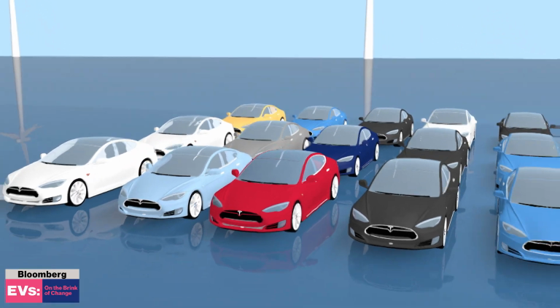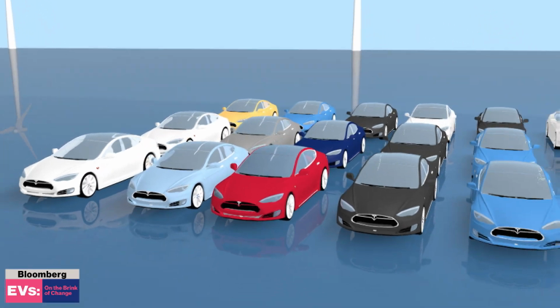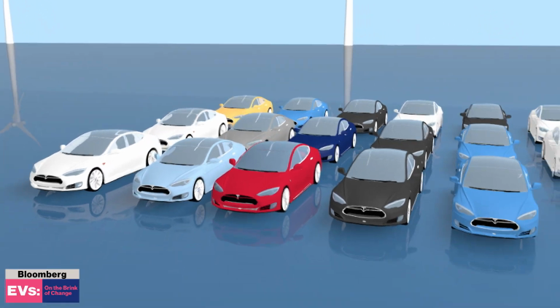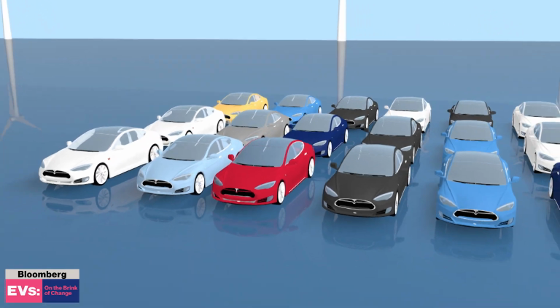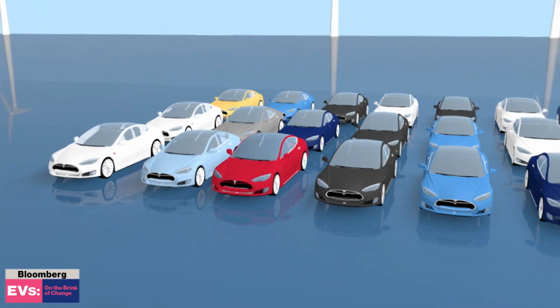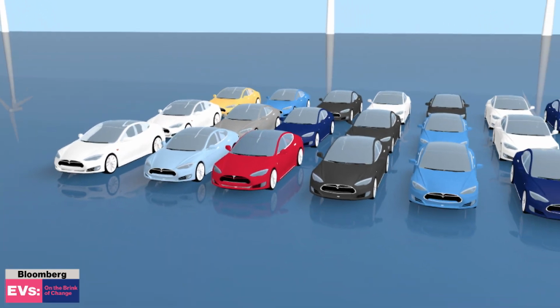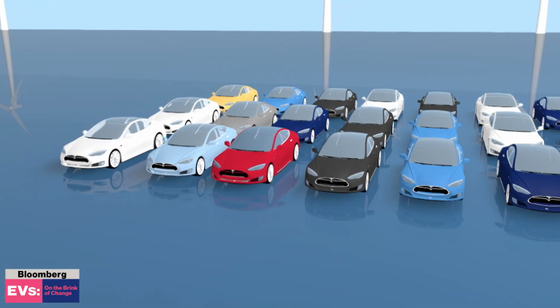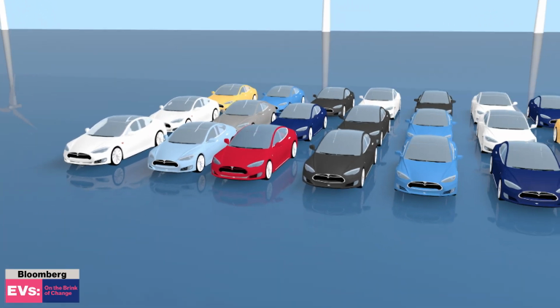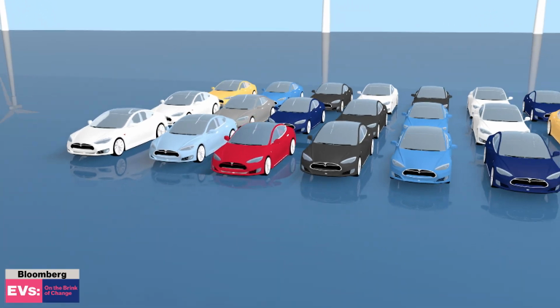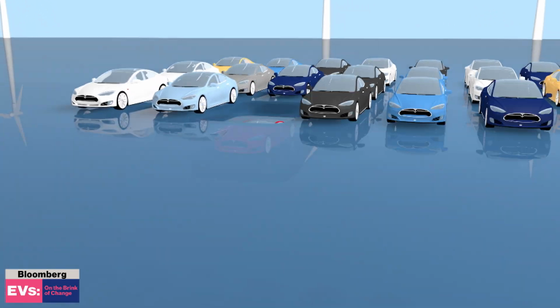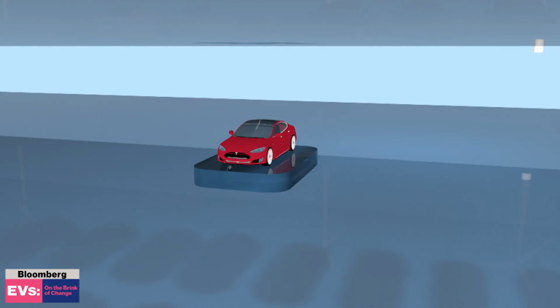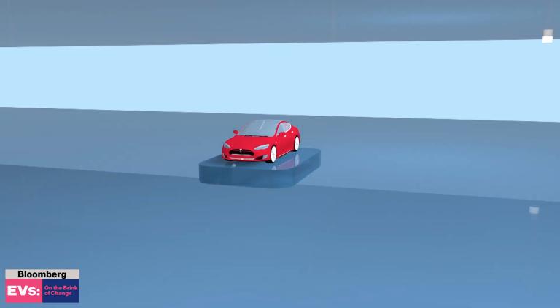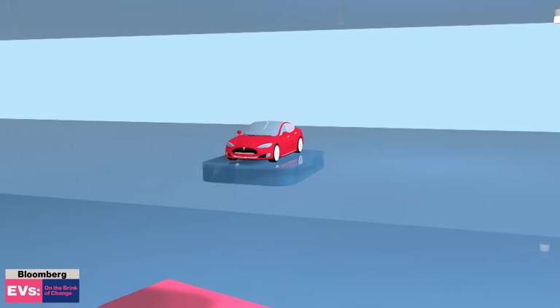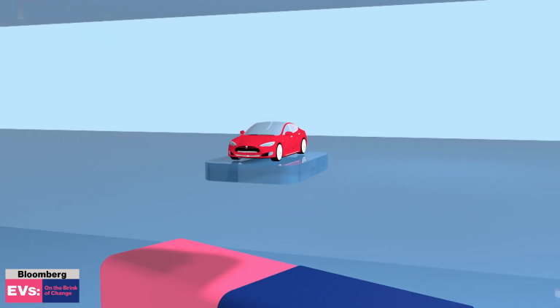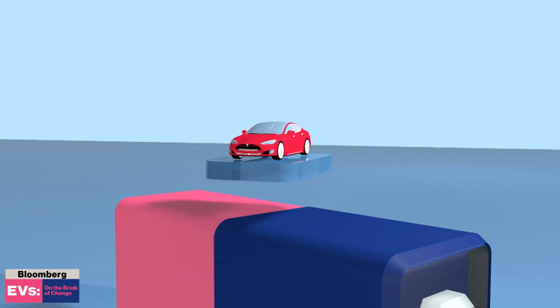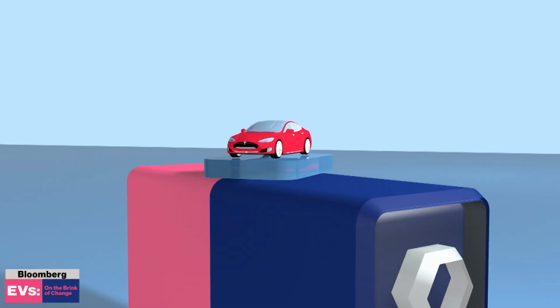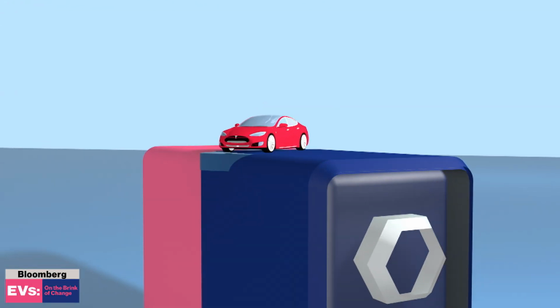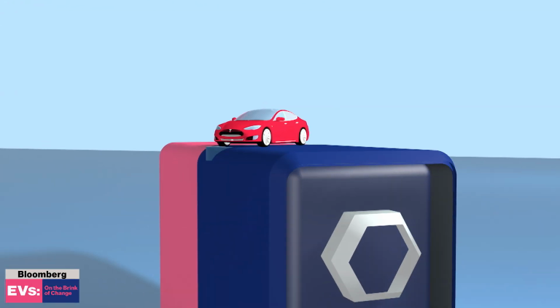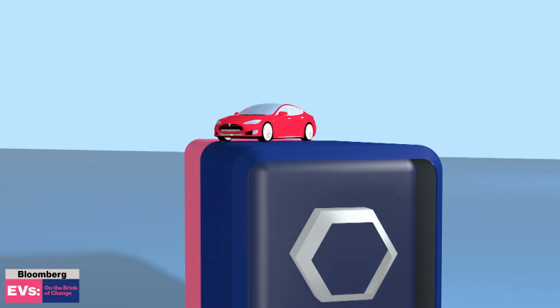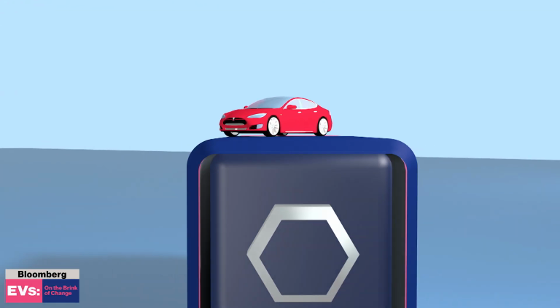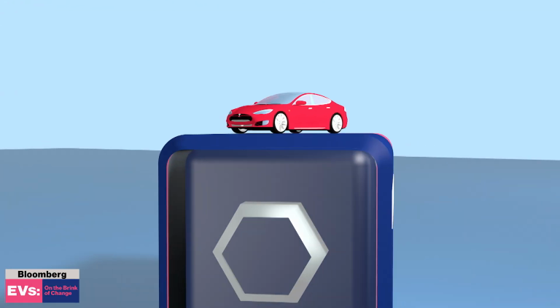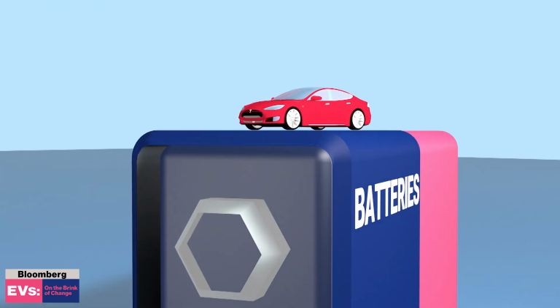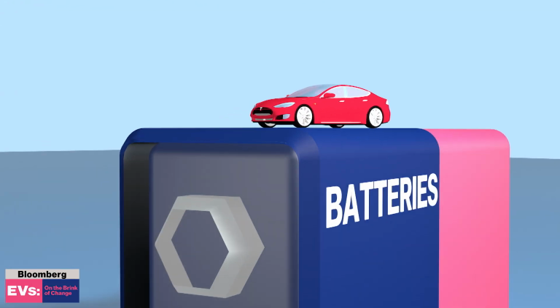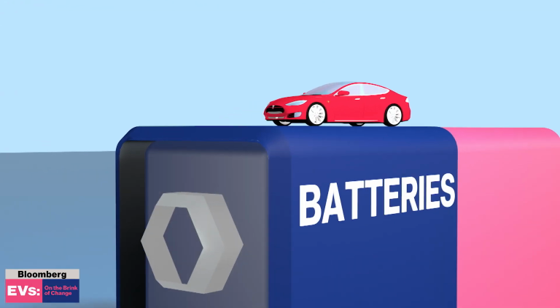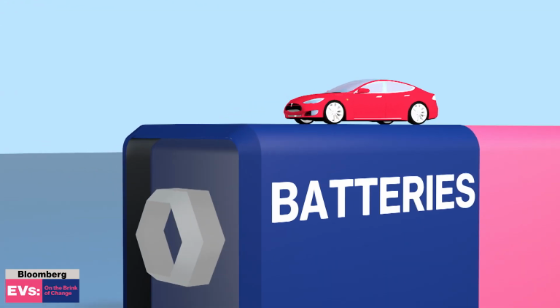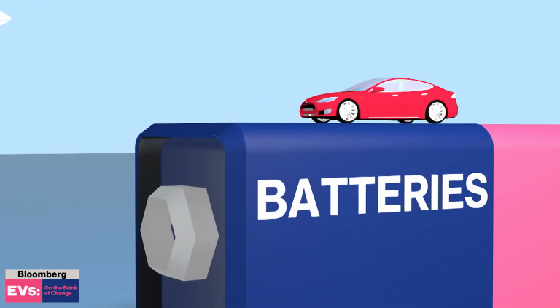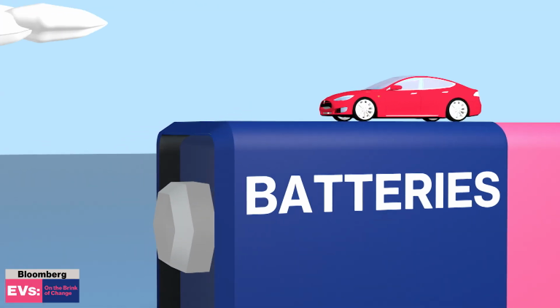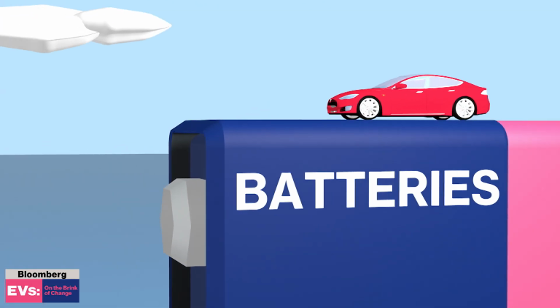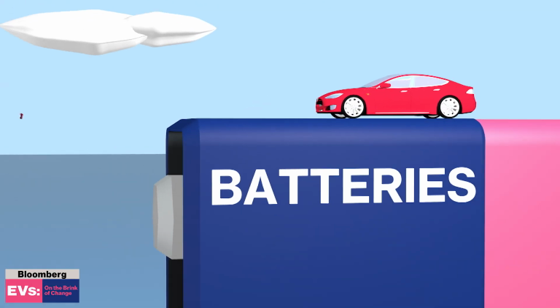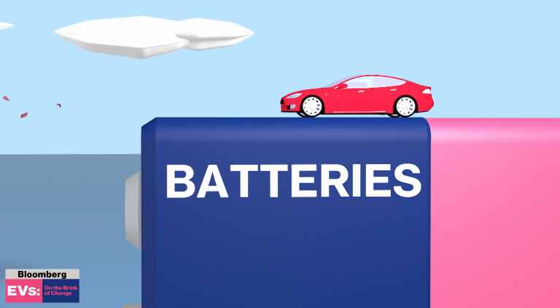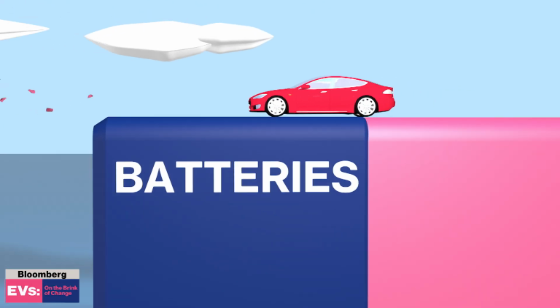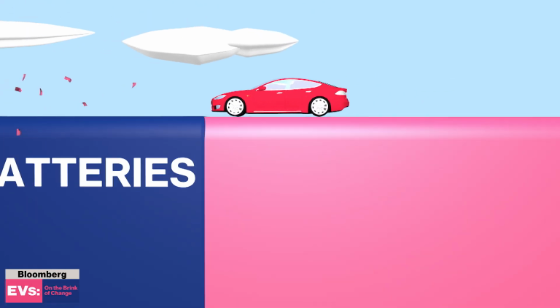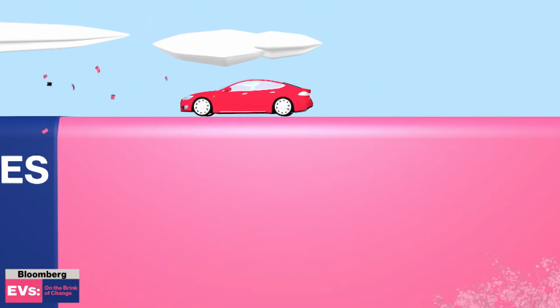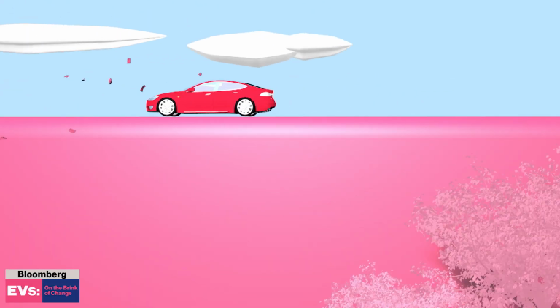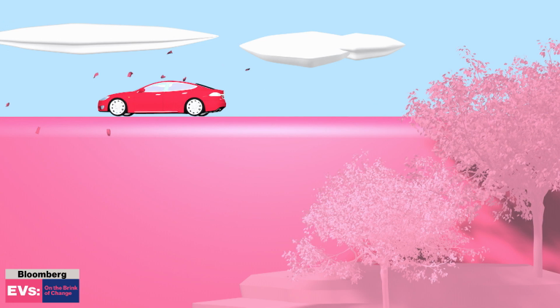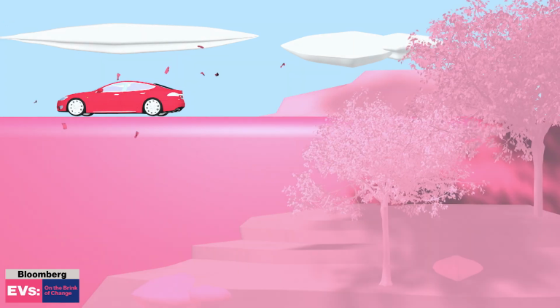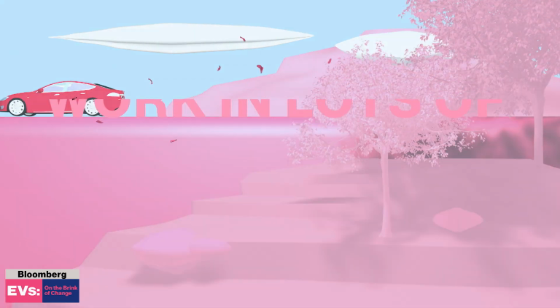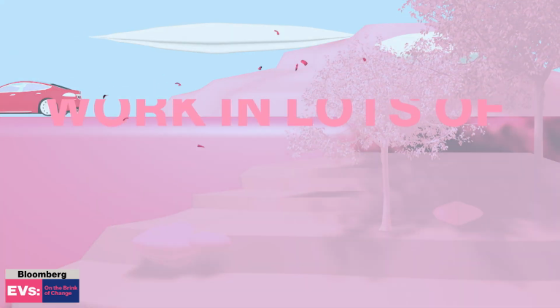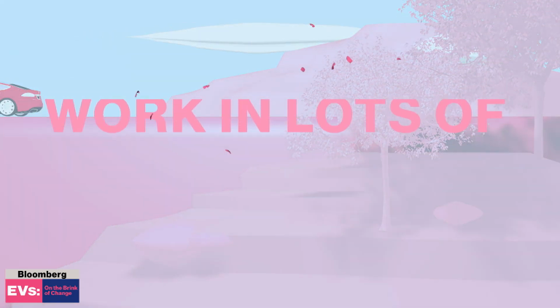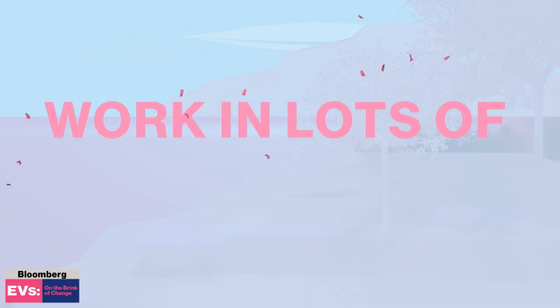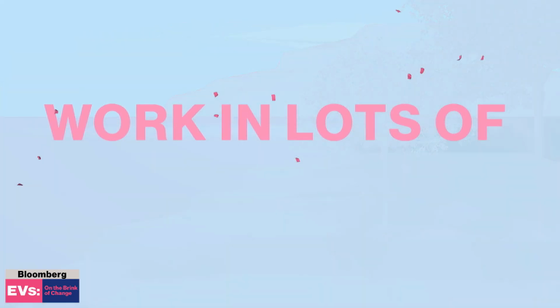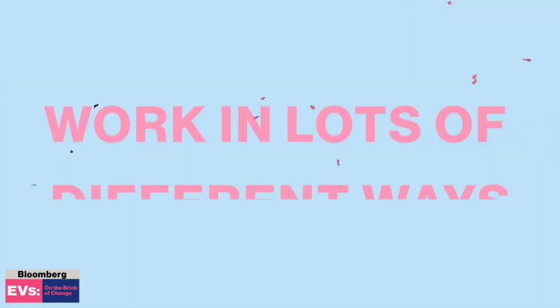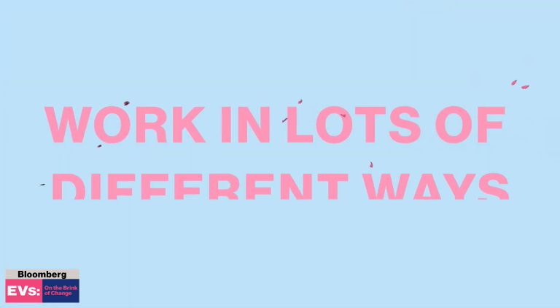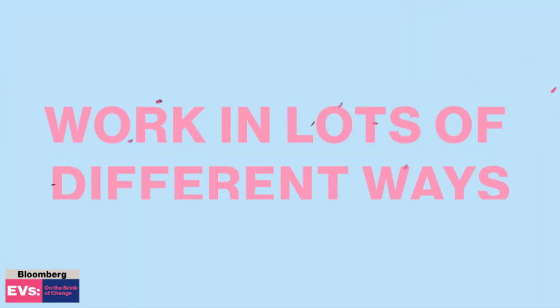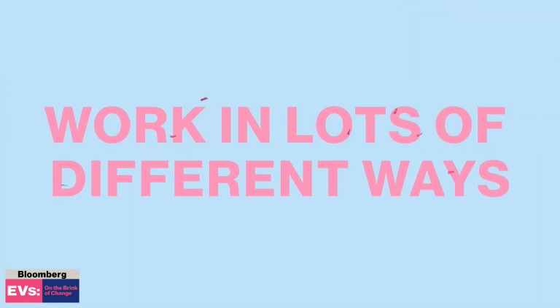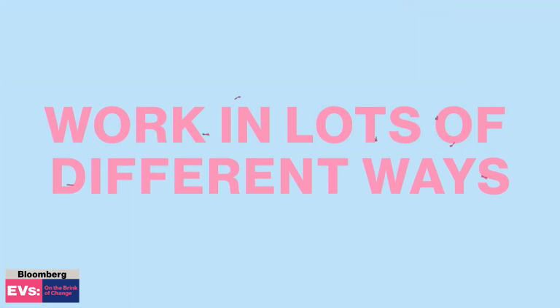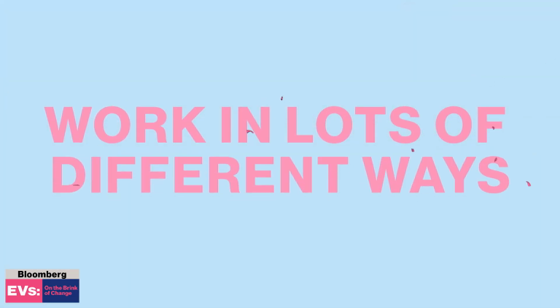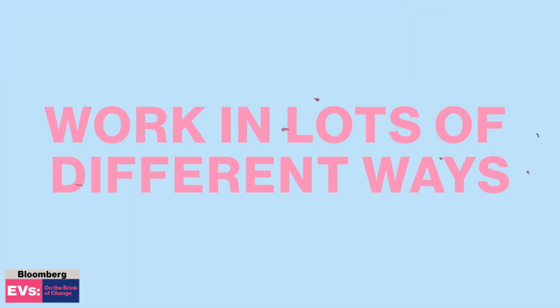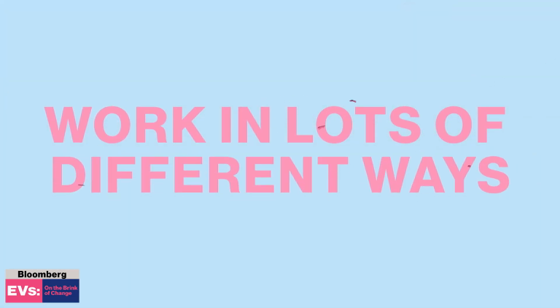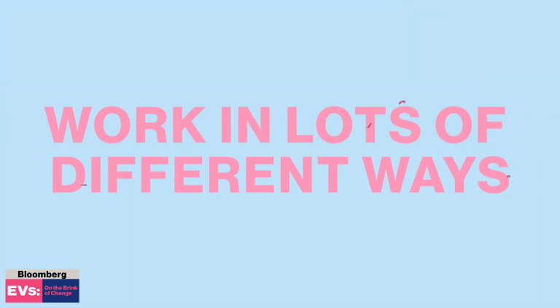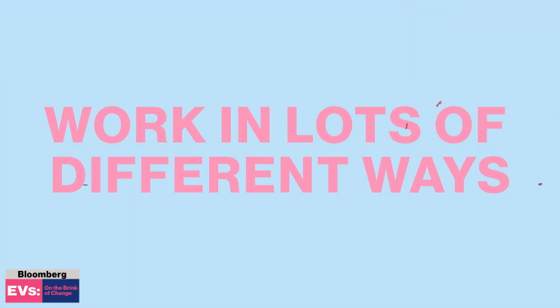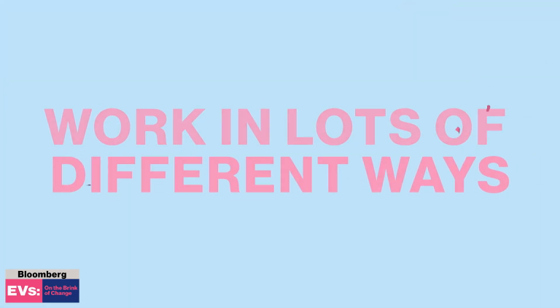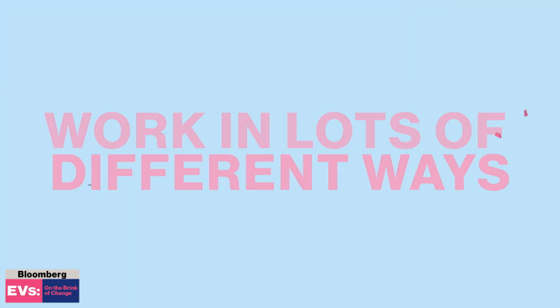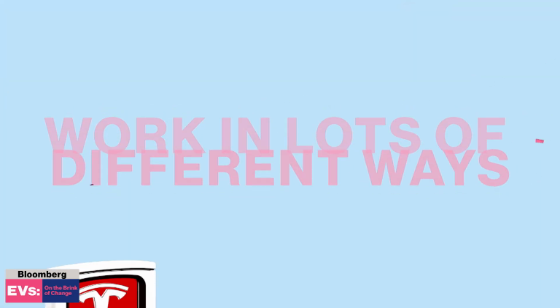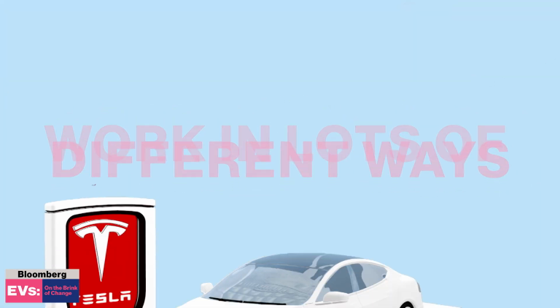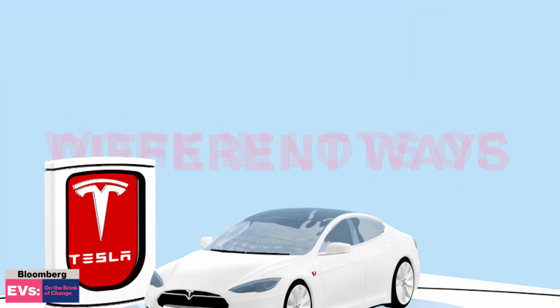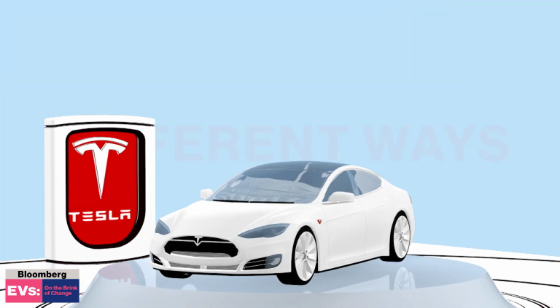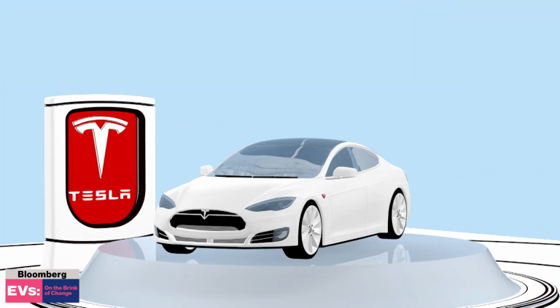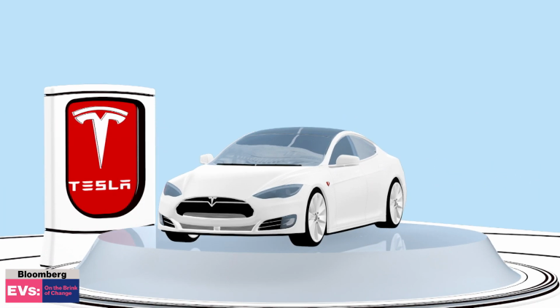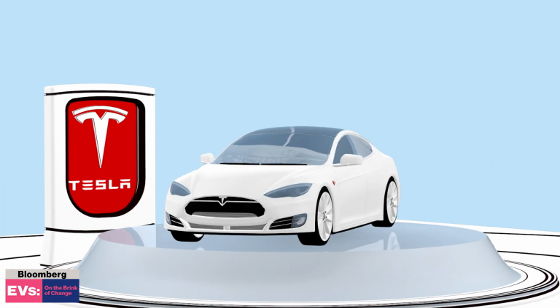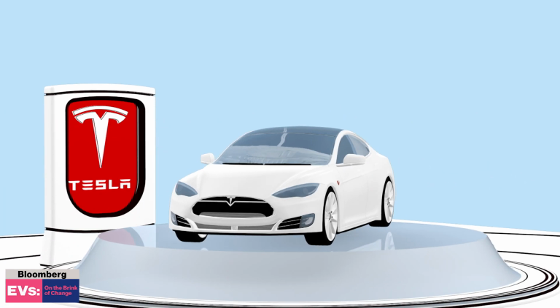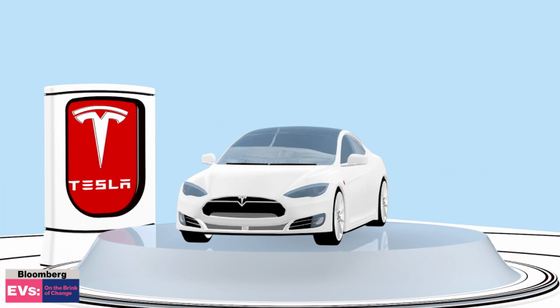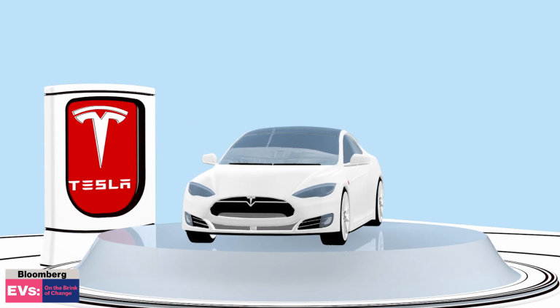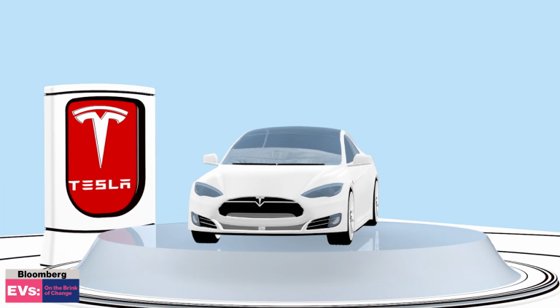Electric vehicles — a car that runs on batteries. They work in lots of different ways. Here's one of them.